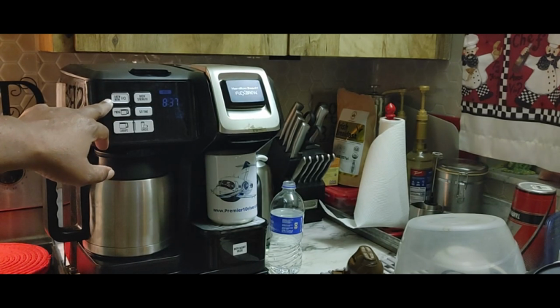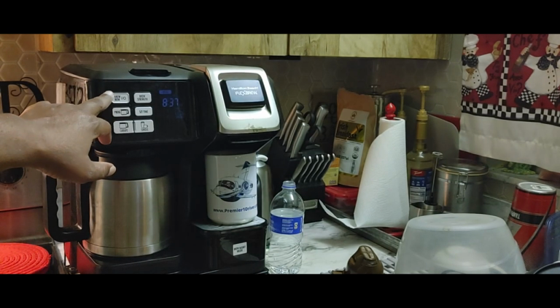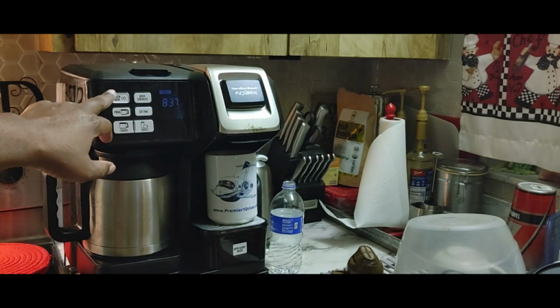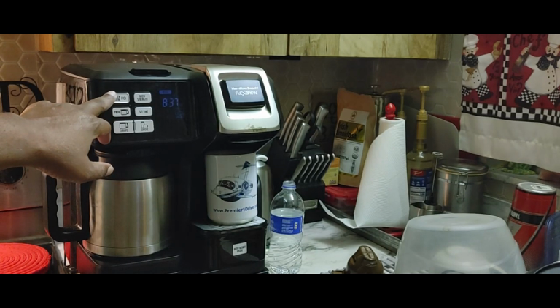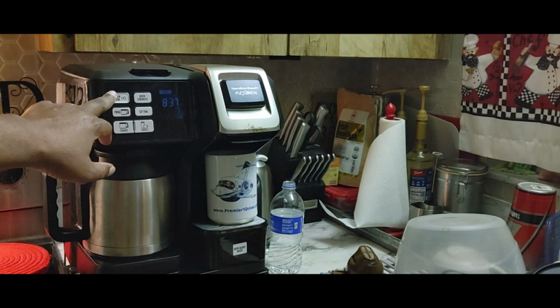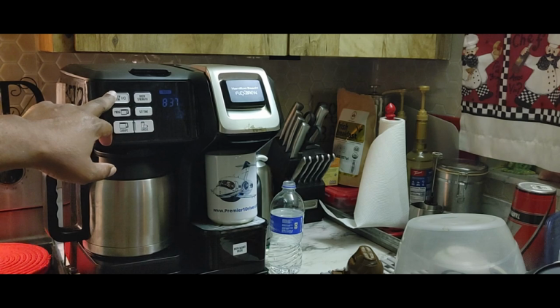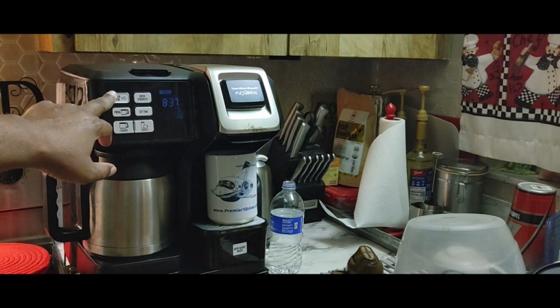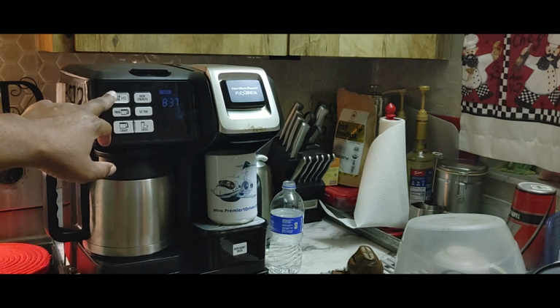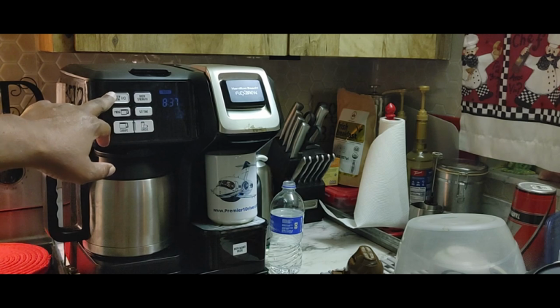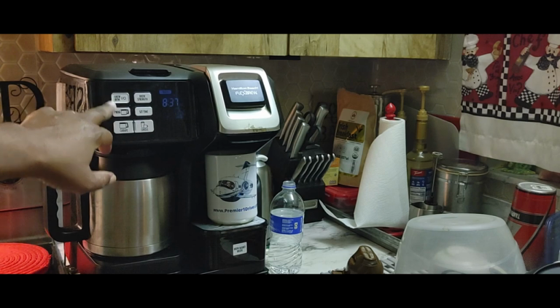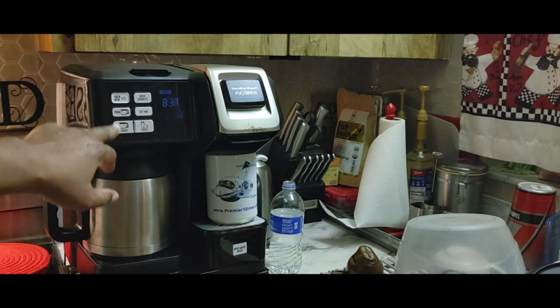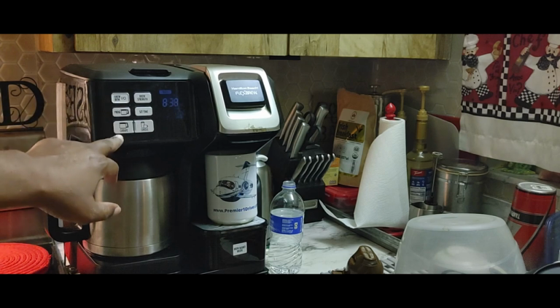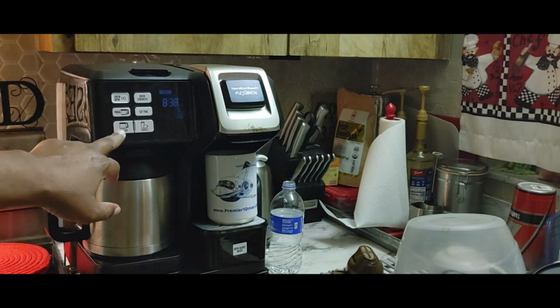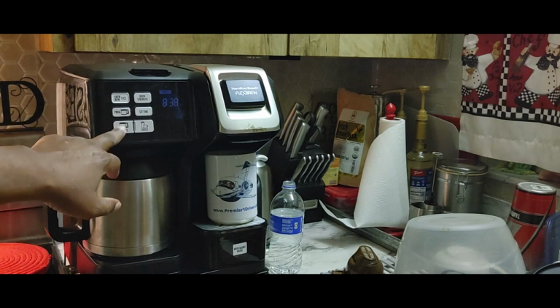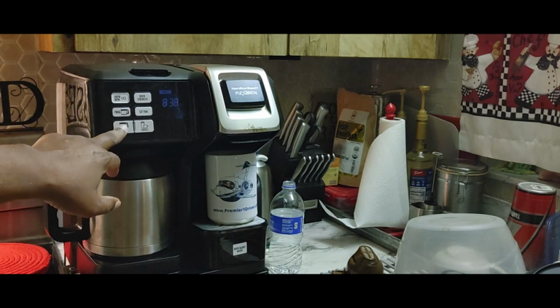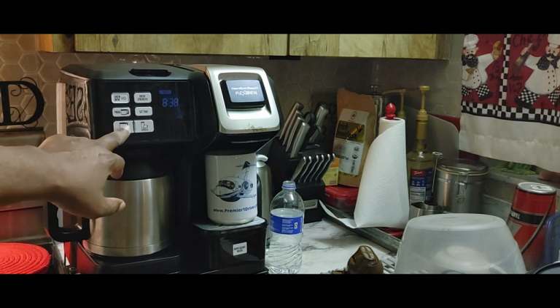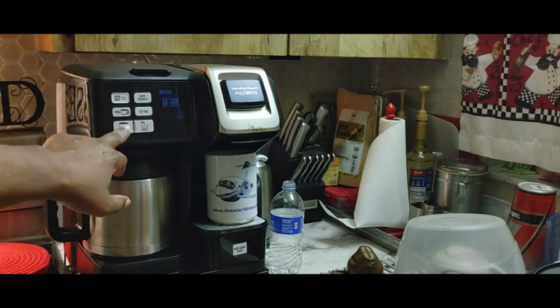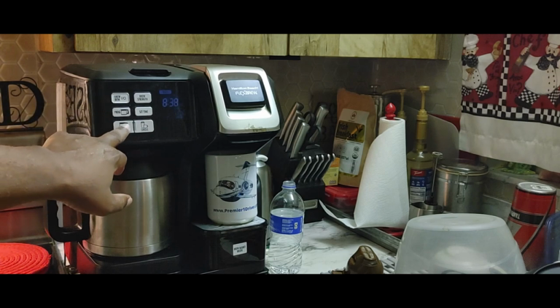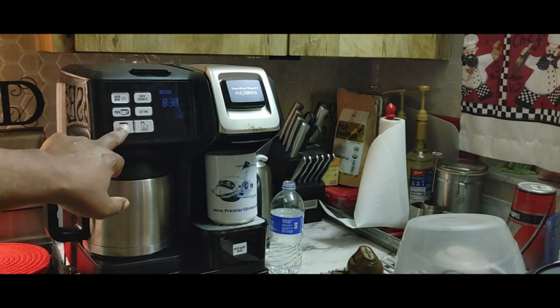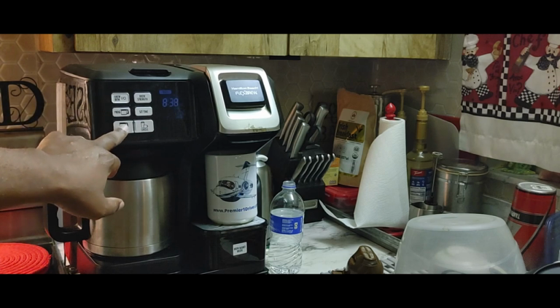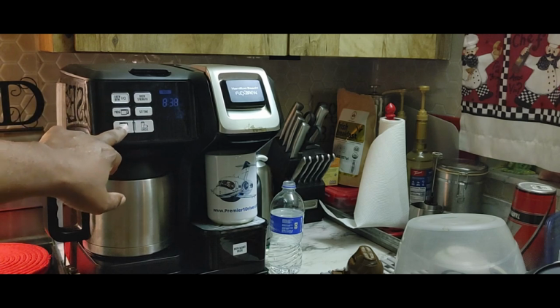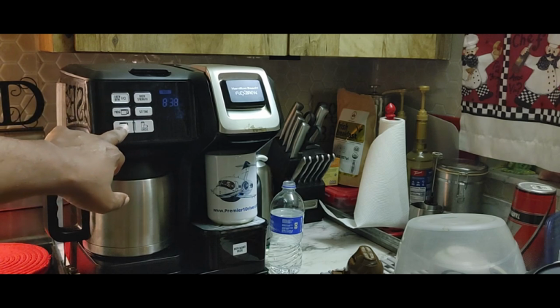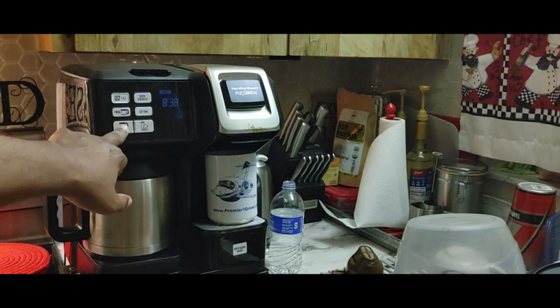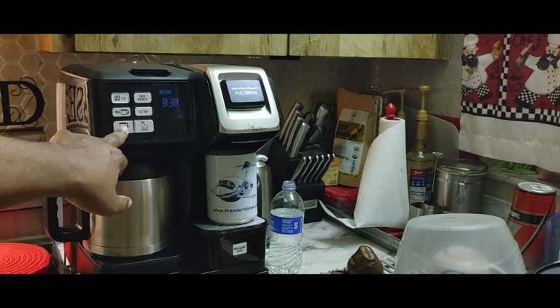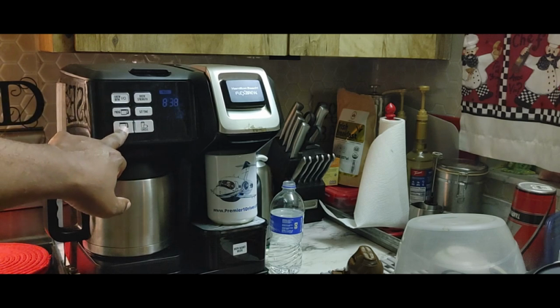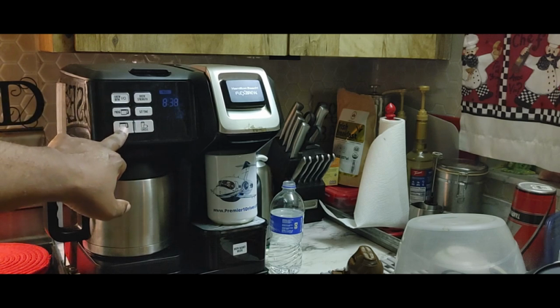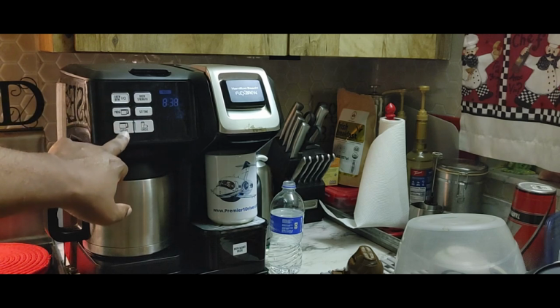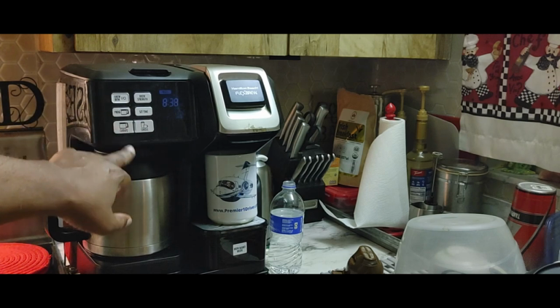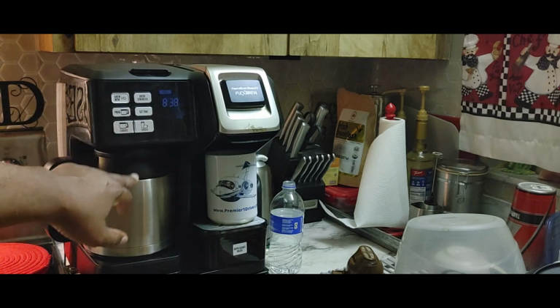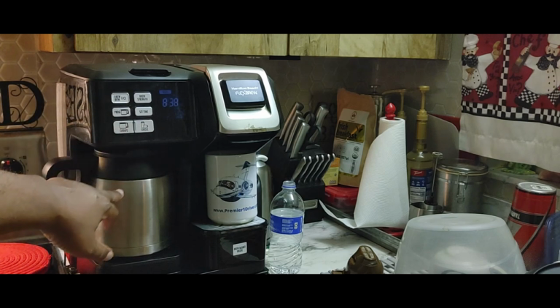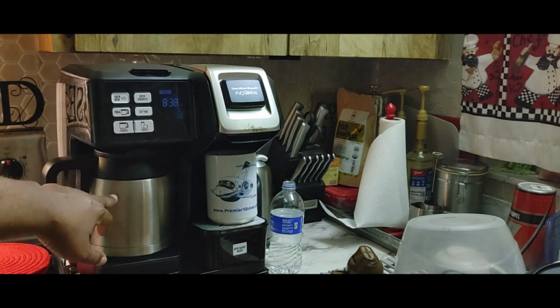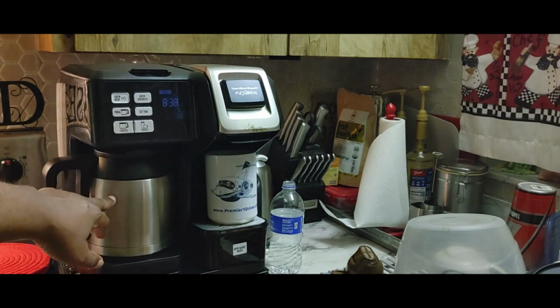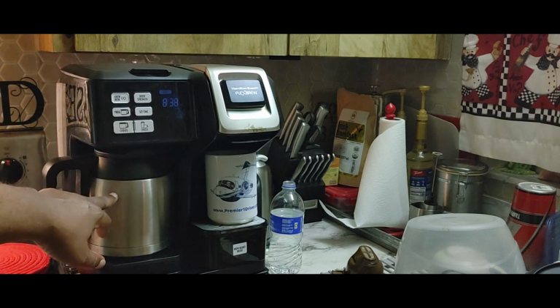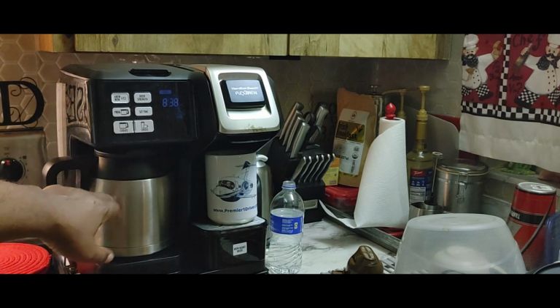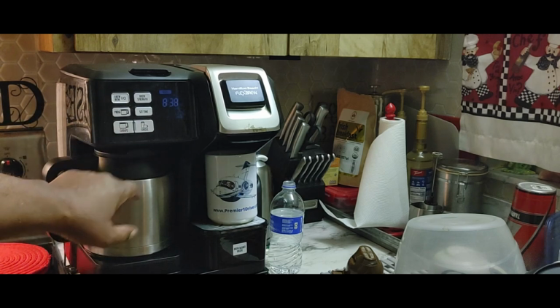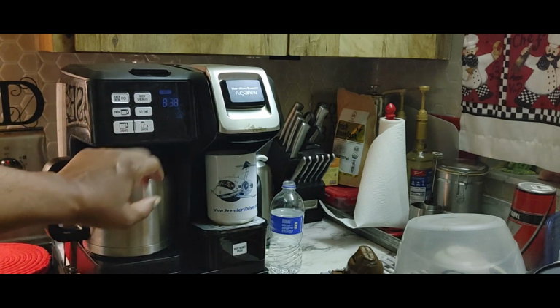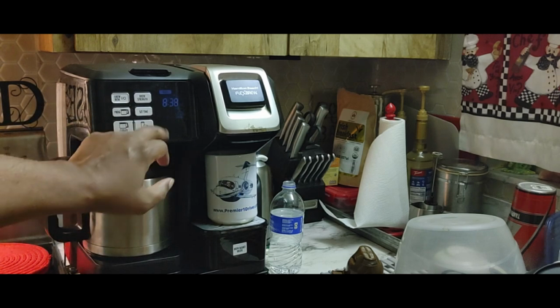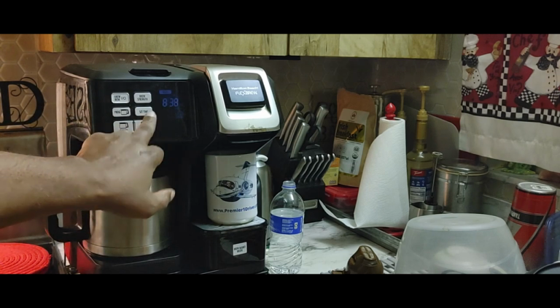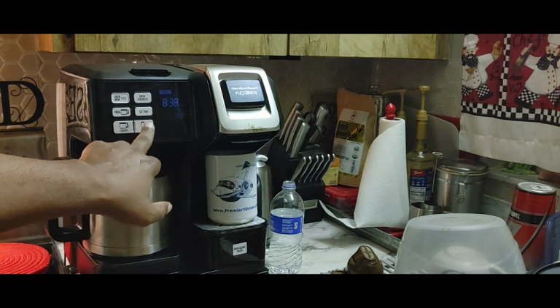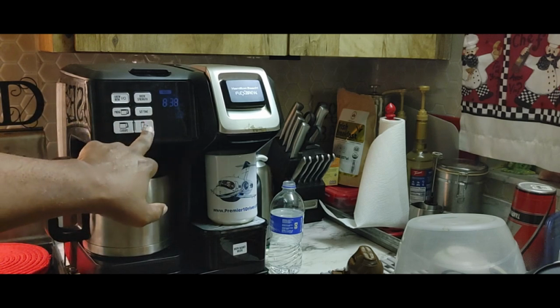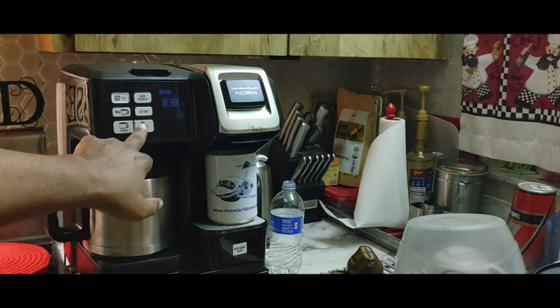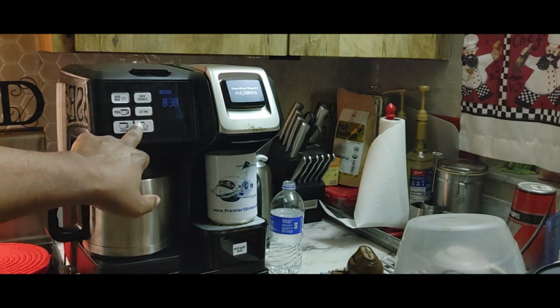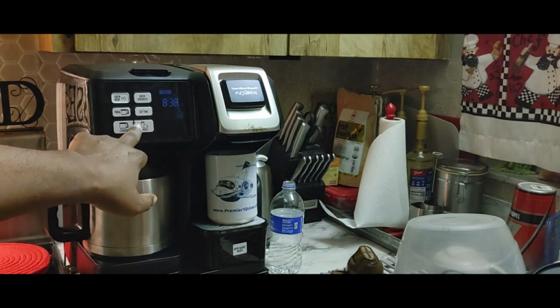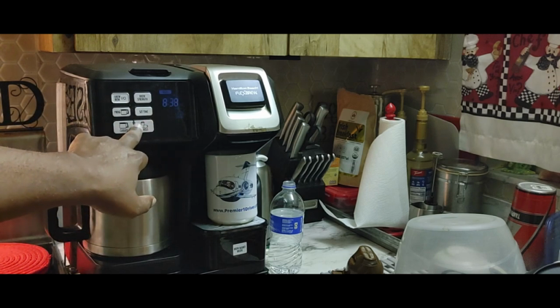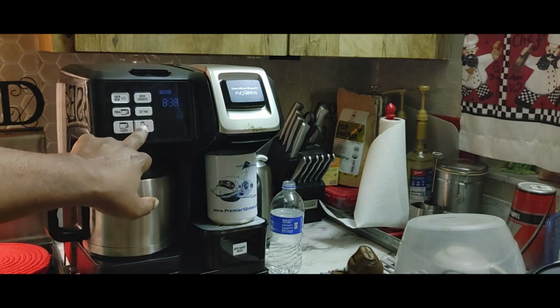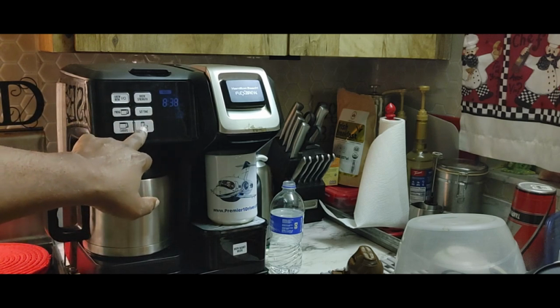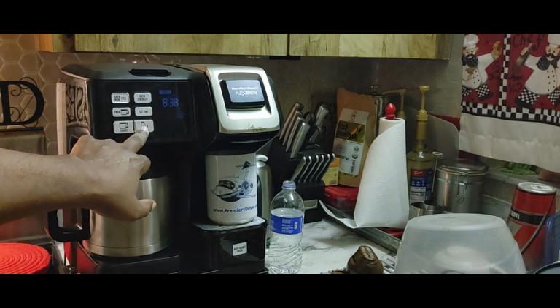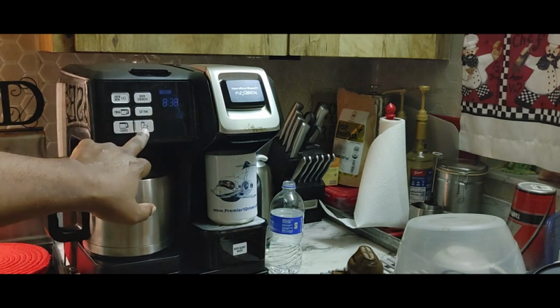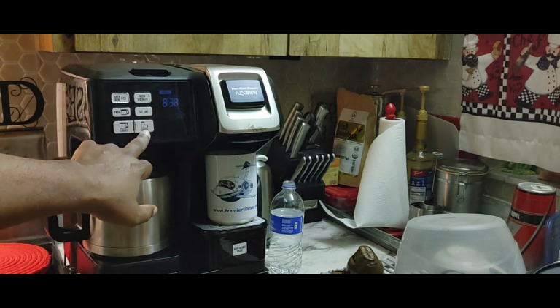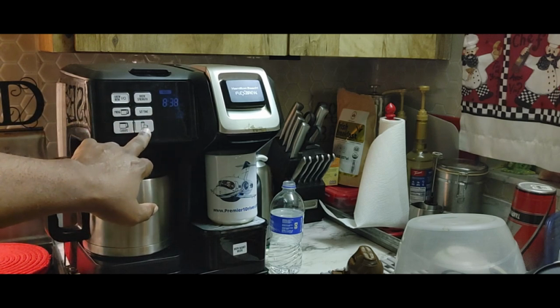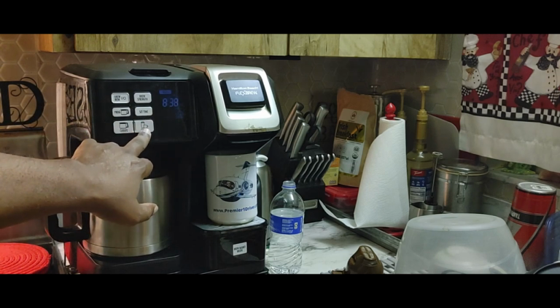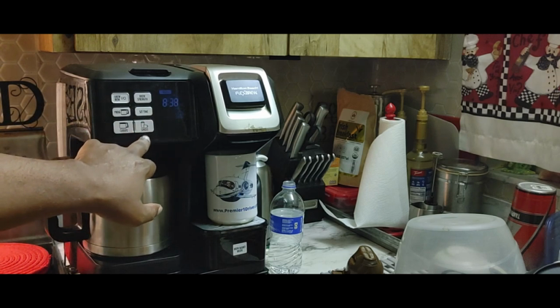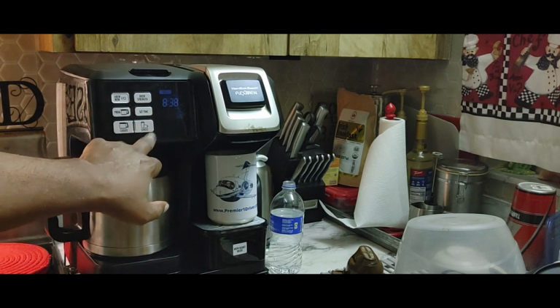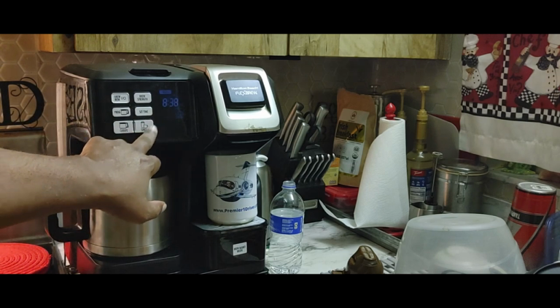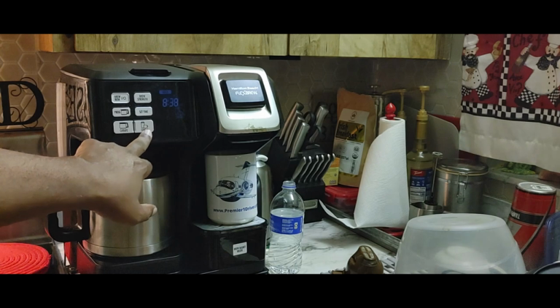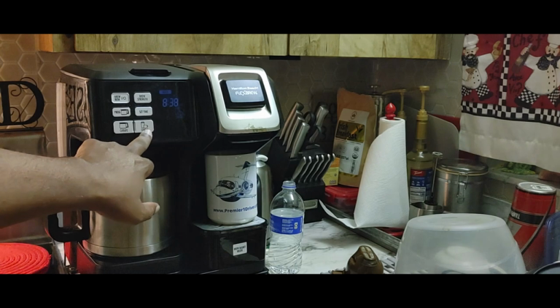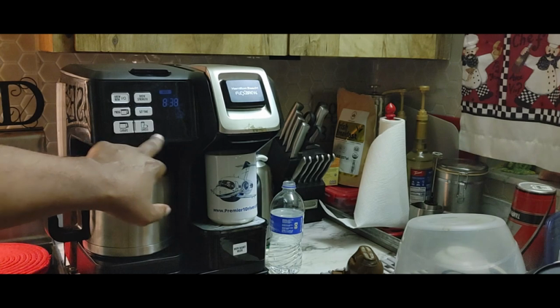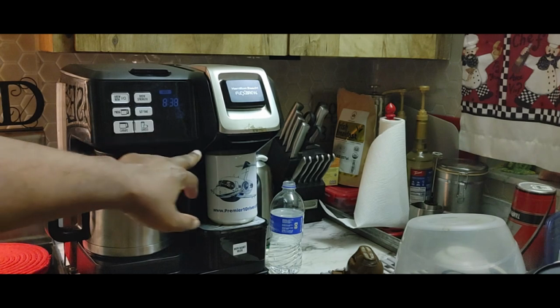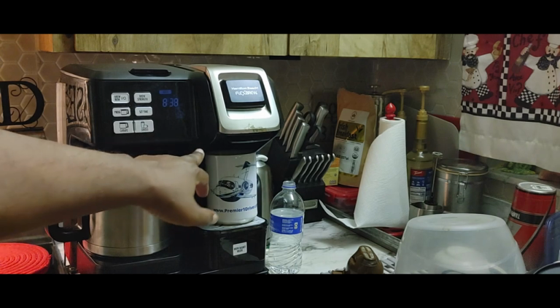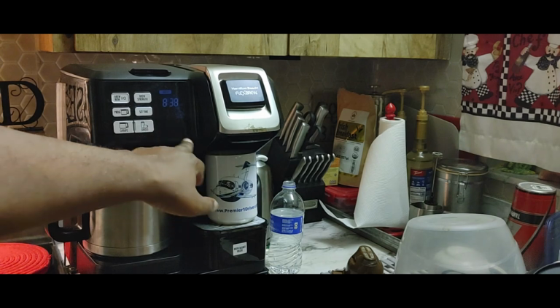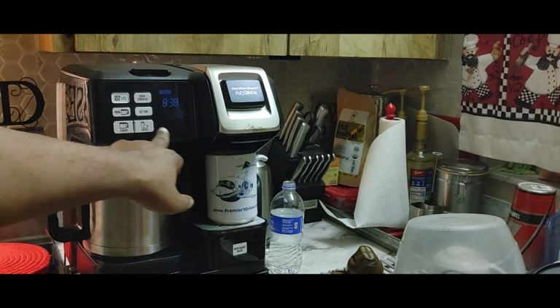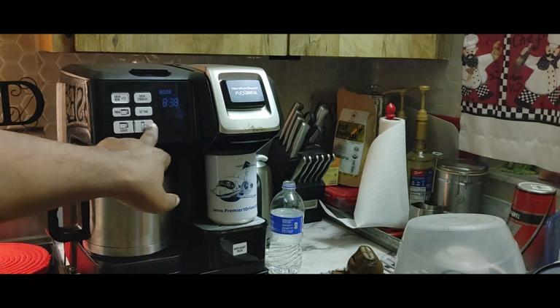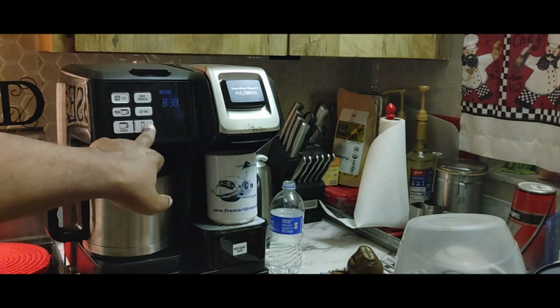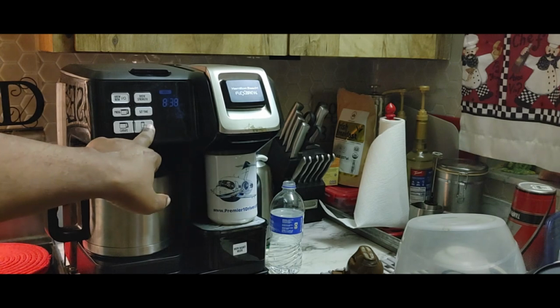There's a brew now button. Here we have the option if you want to make a carafe, and here we have the option if we're going to make a single cup.